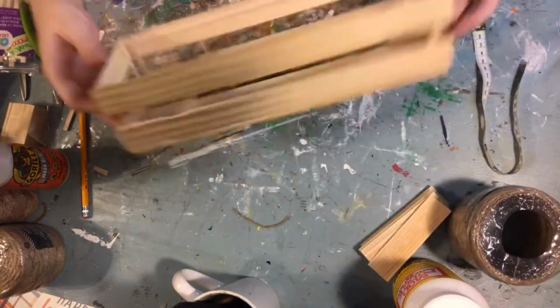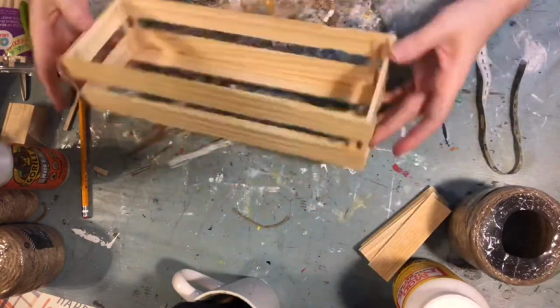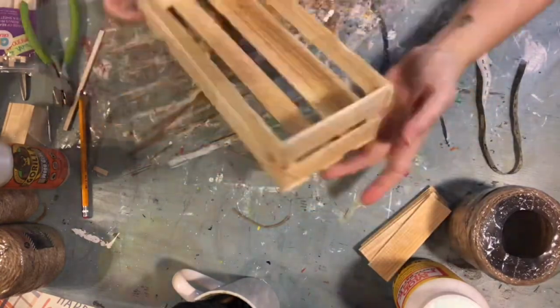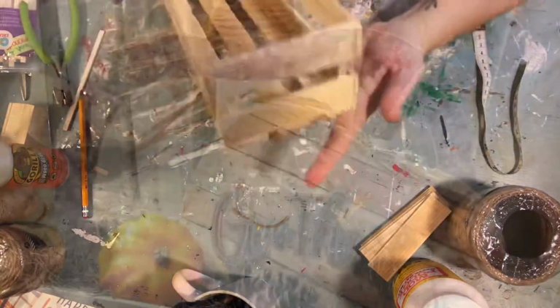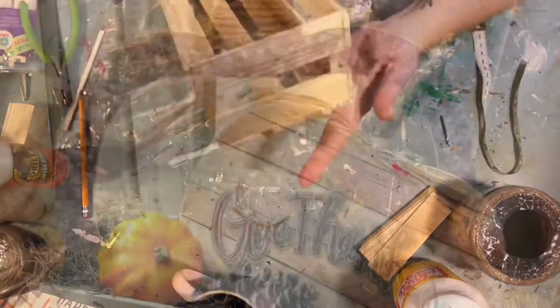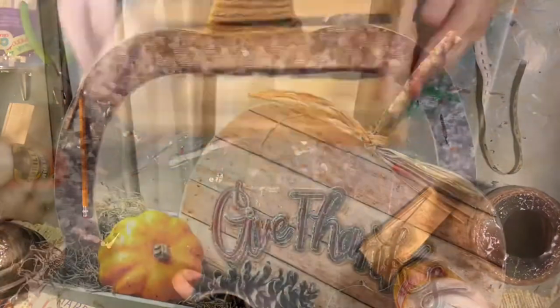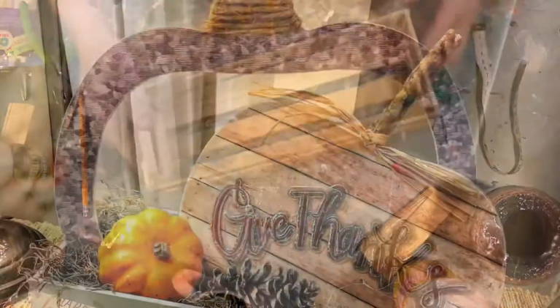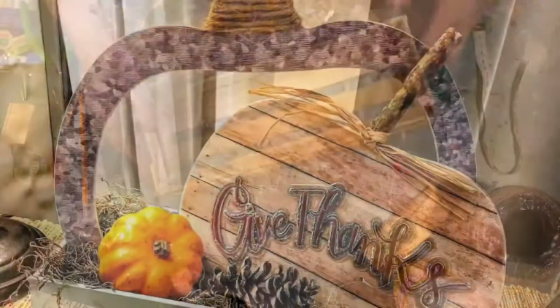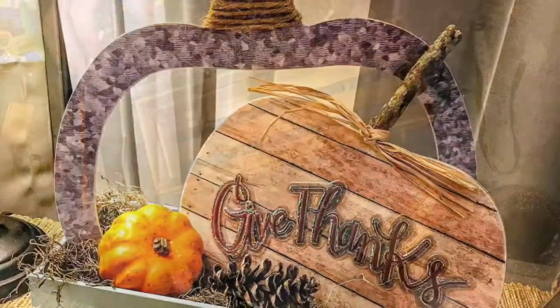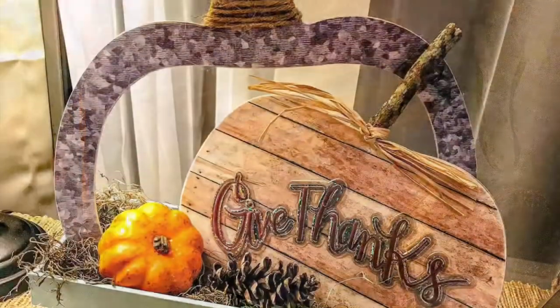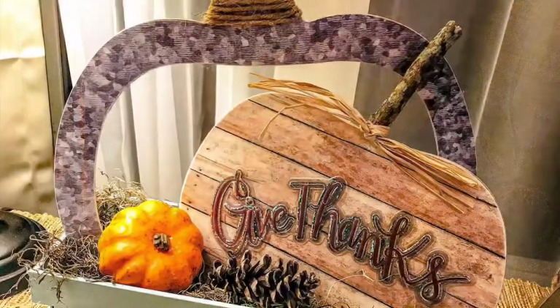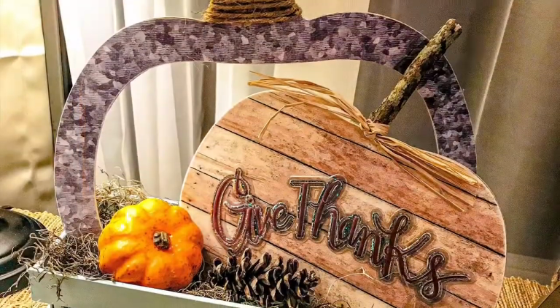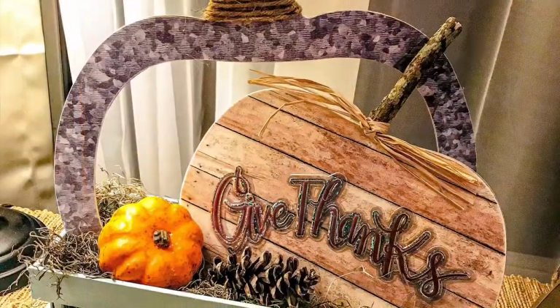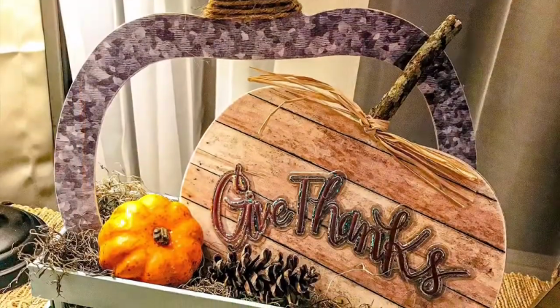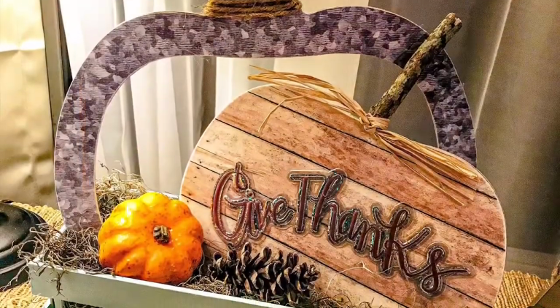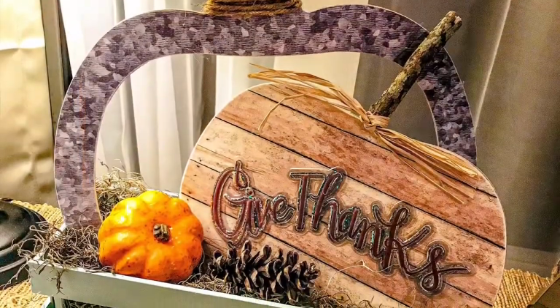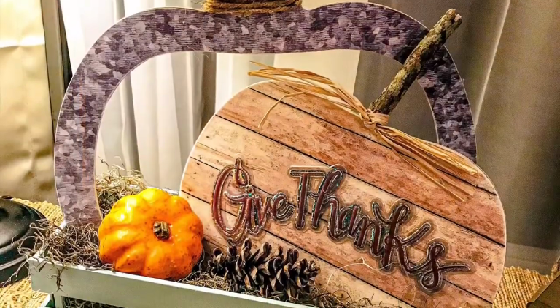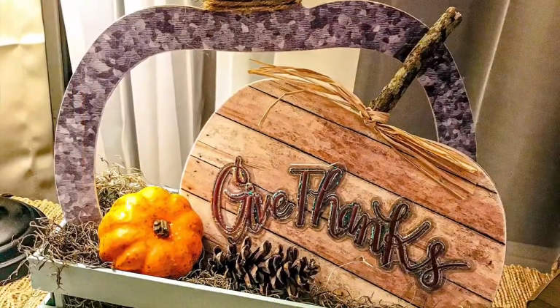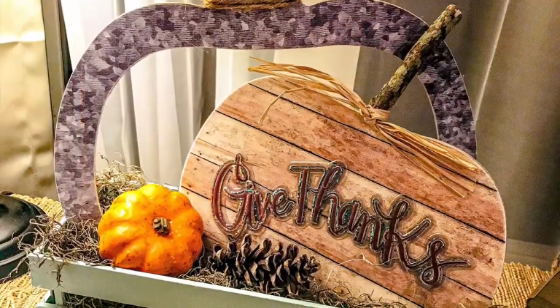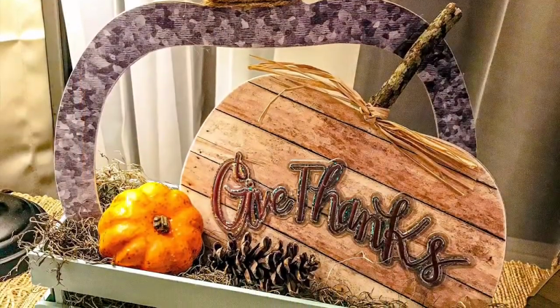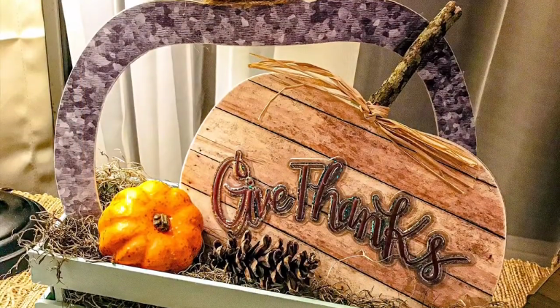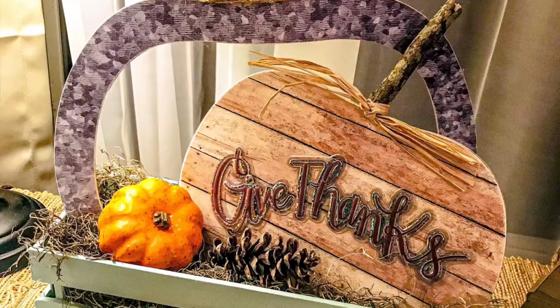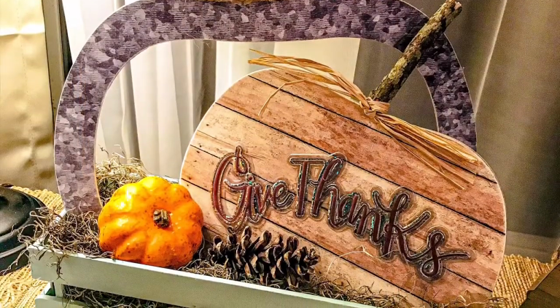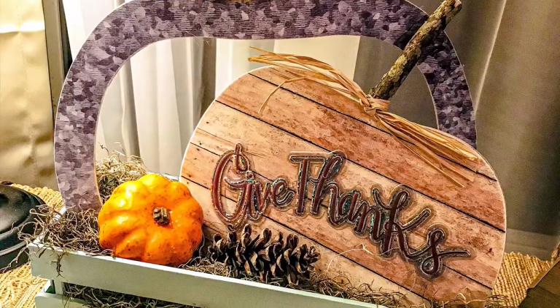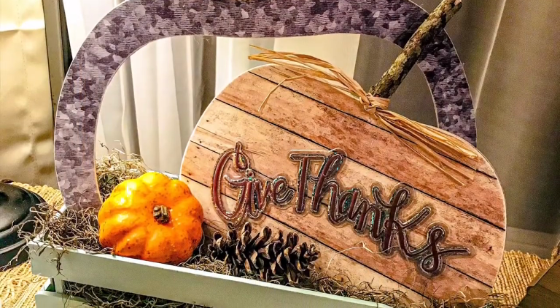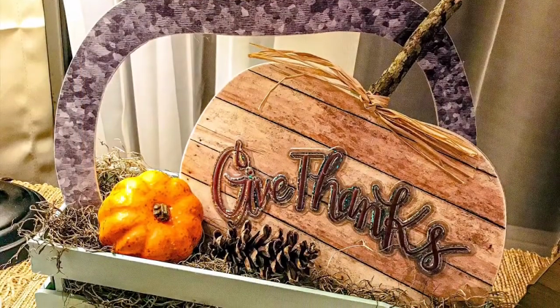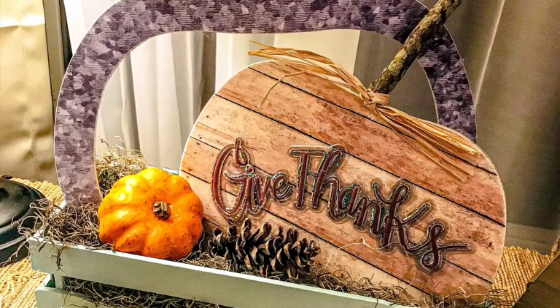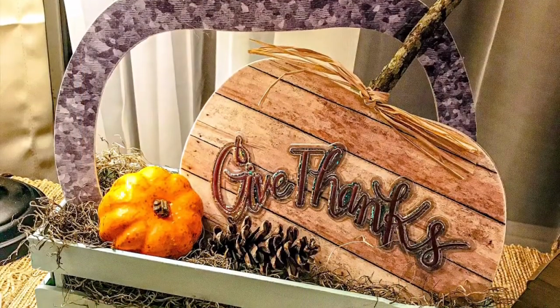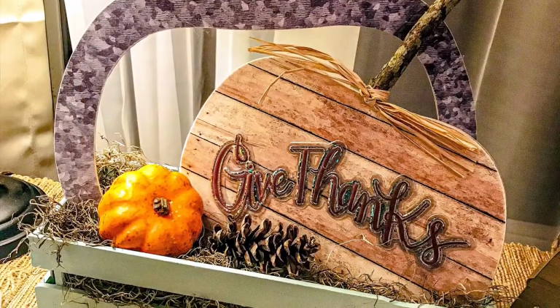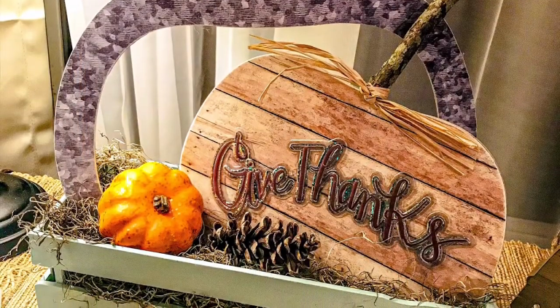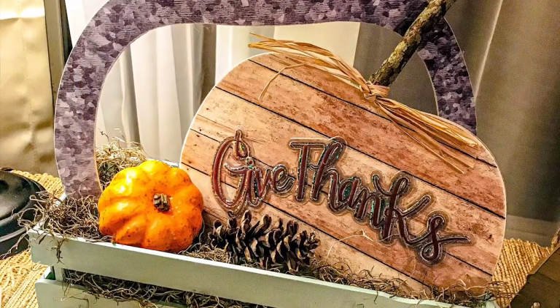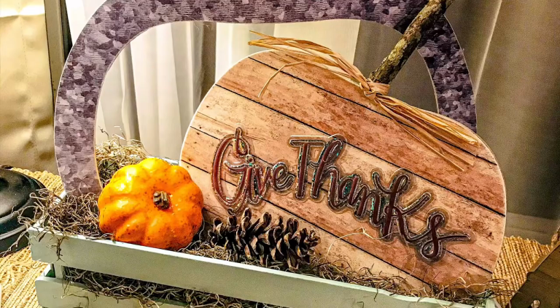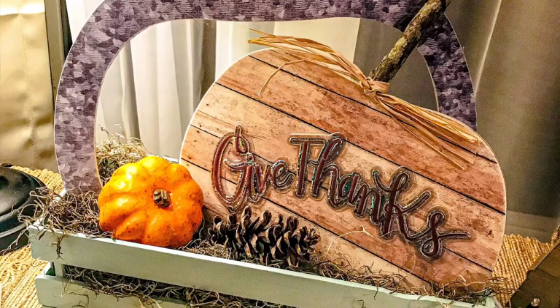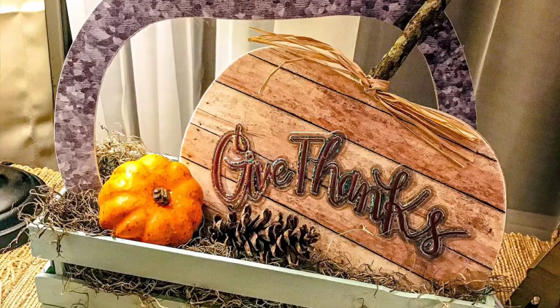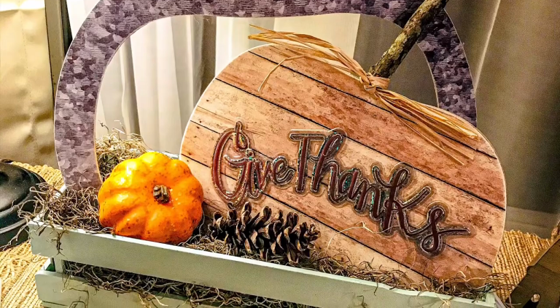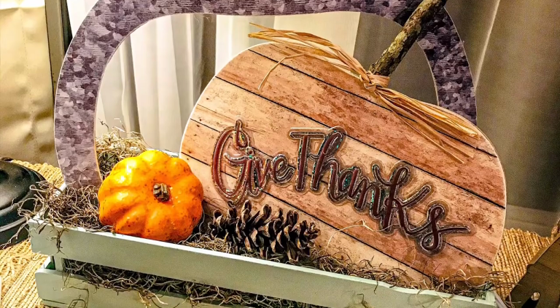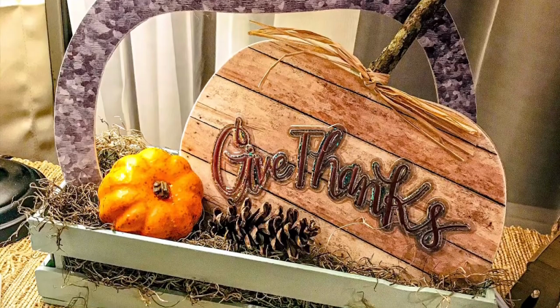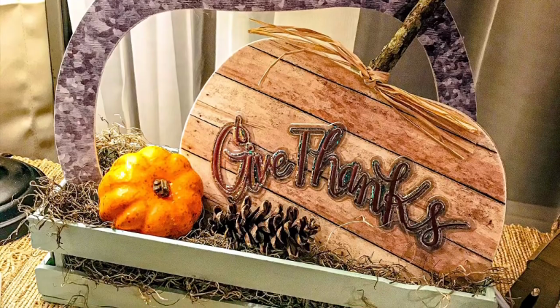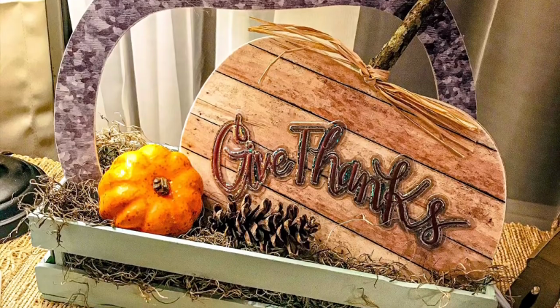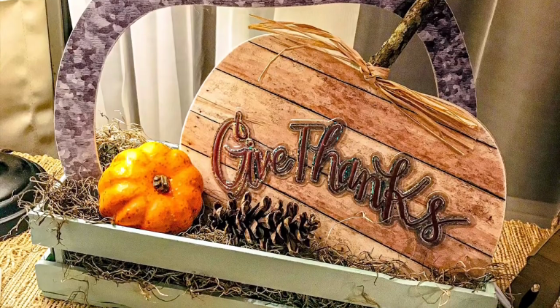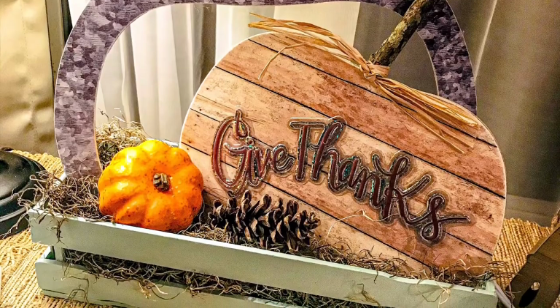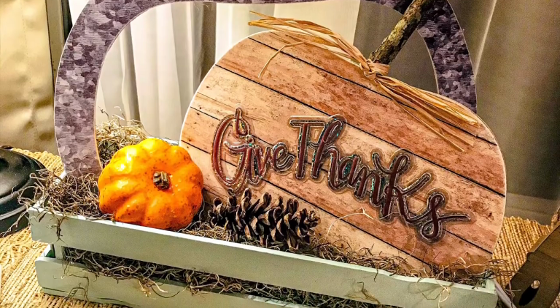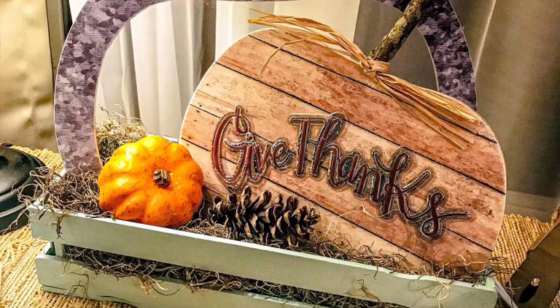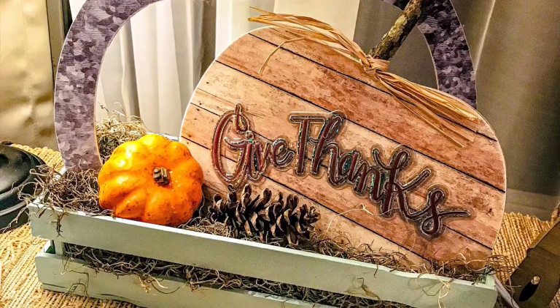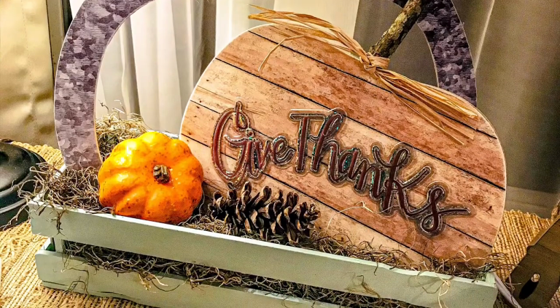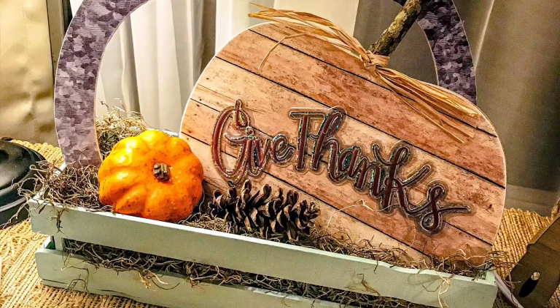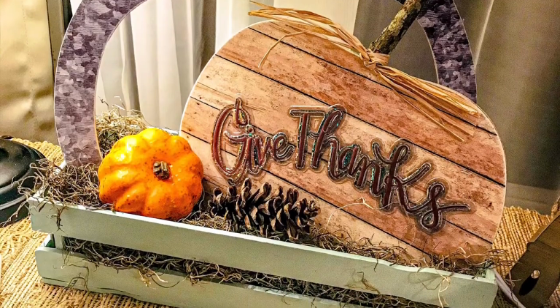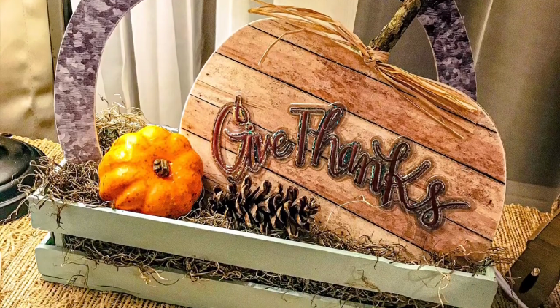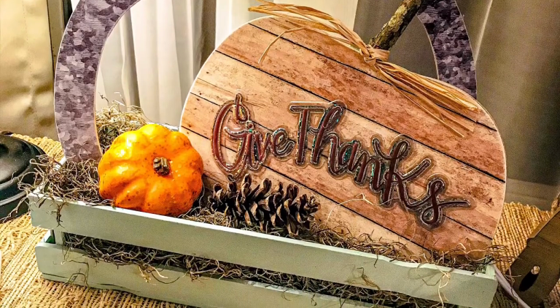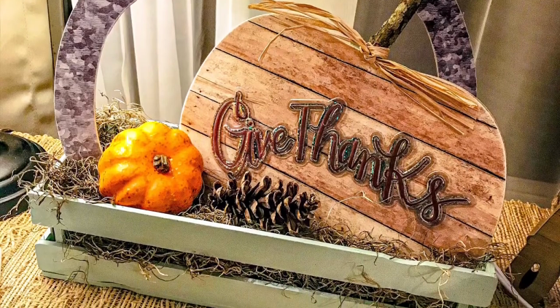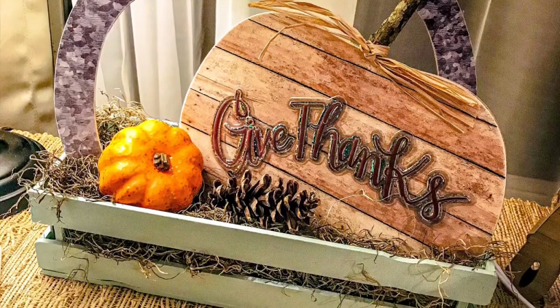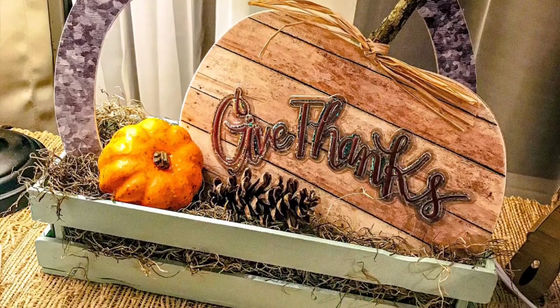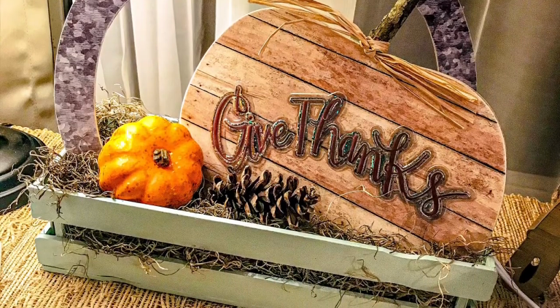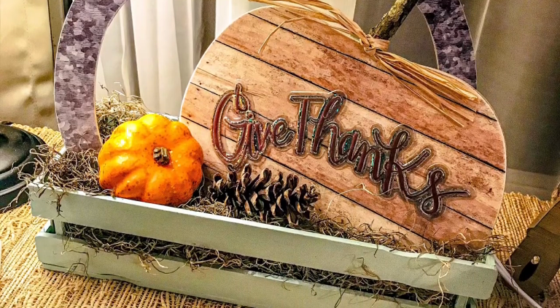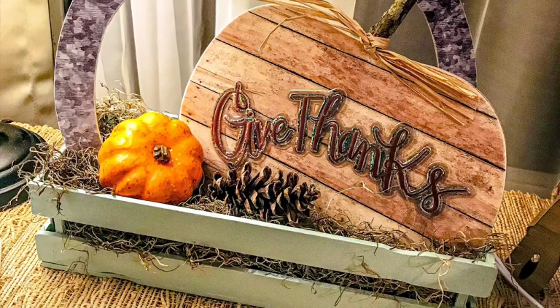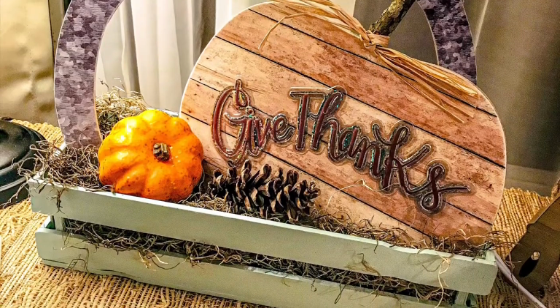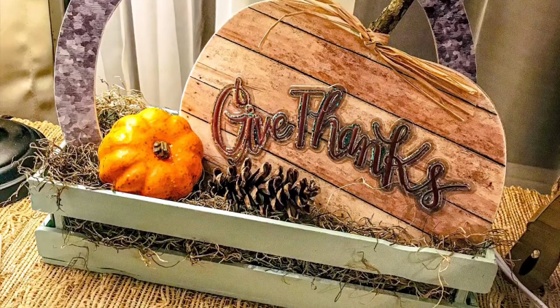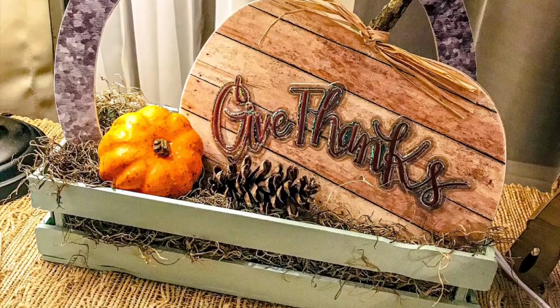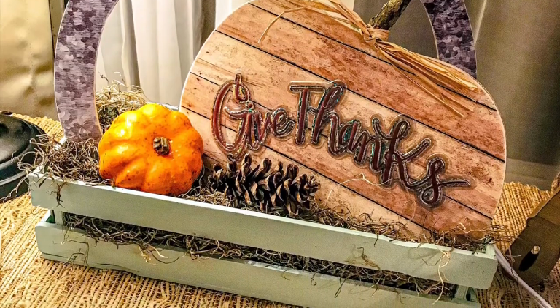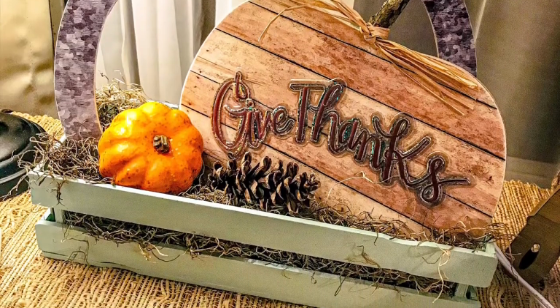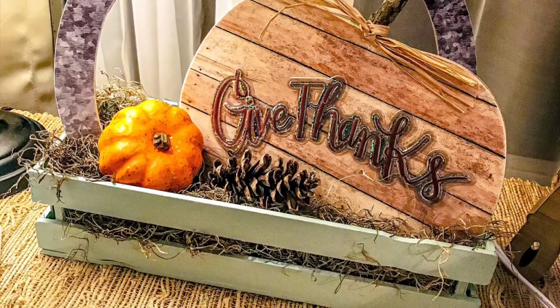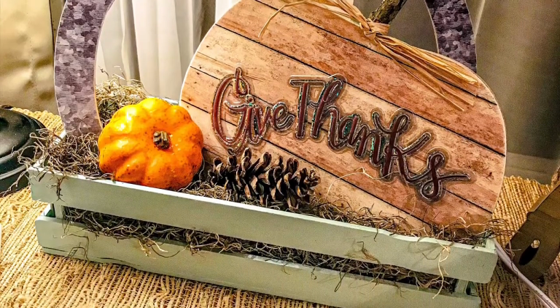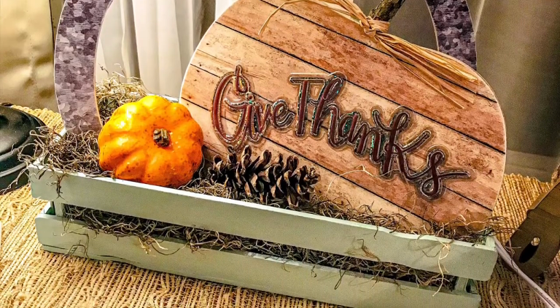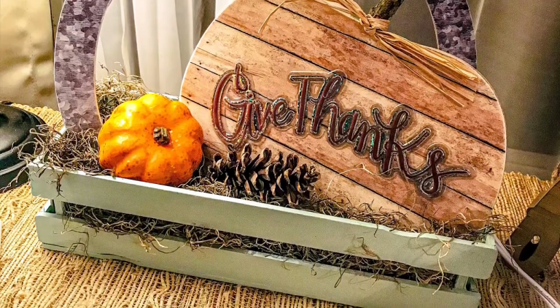Once that is placed, your crate is complete. I hope you enjoyed this DIY. For more crafting inspiration, please visit myeclectictreasures.com. Thanks for watching!